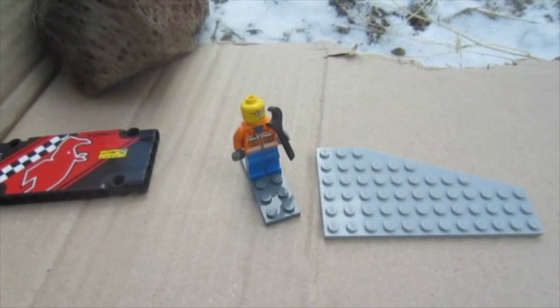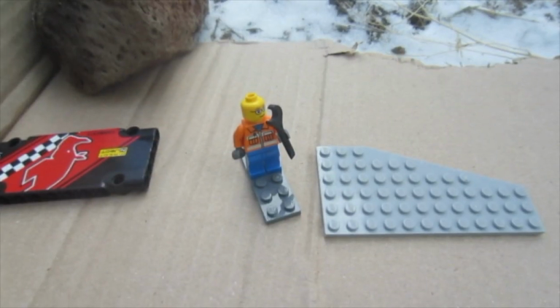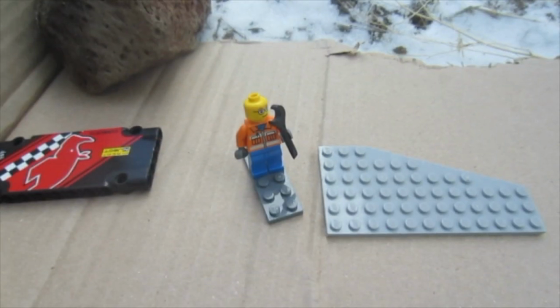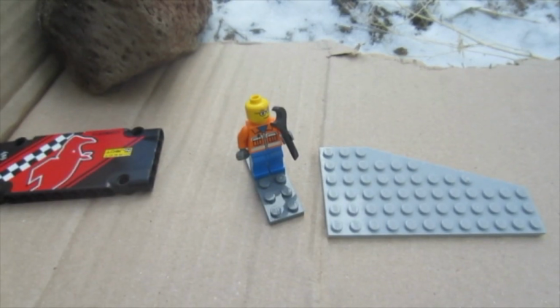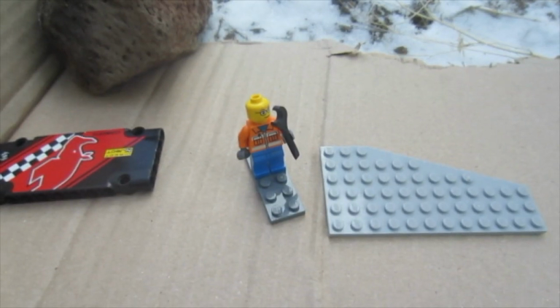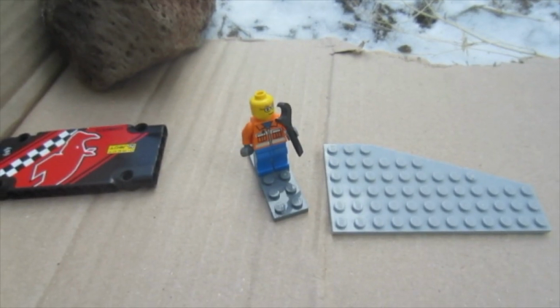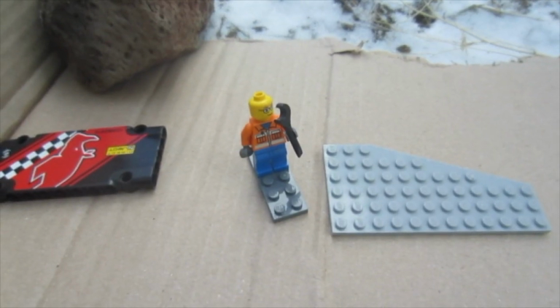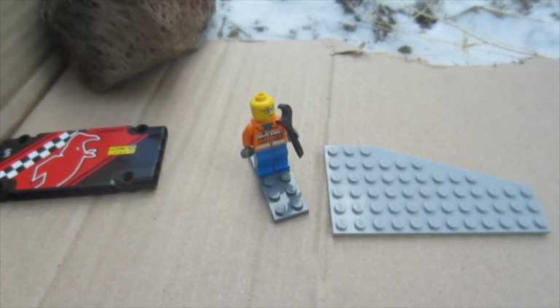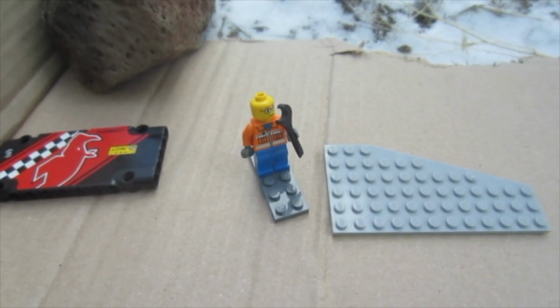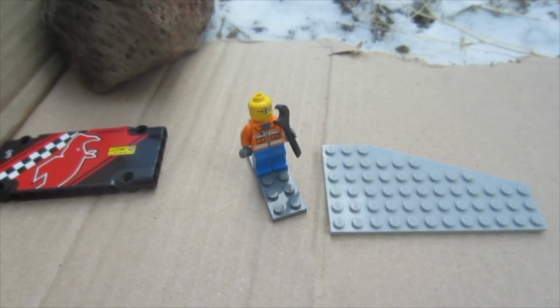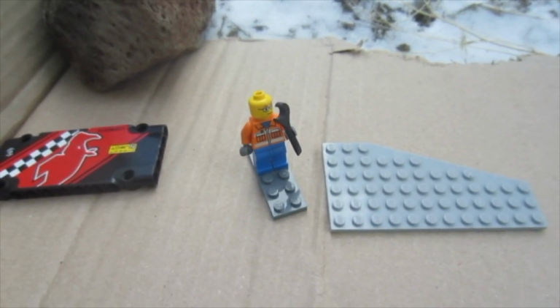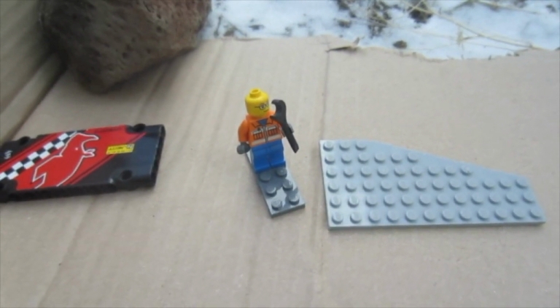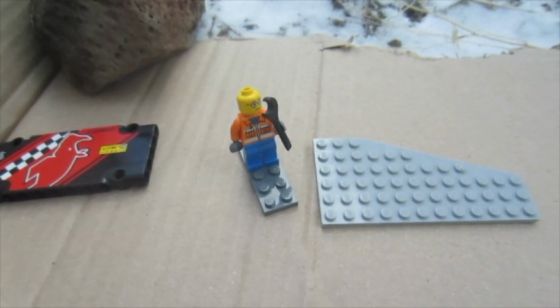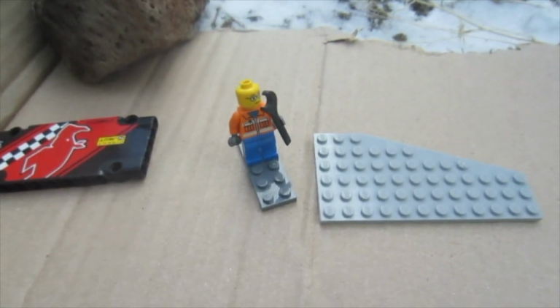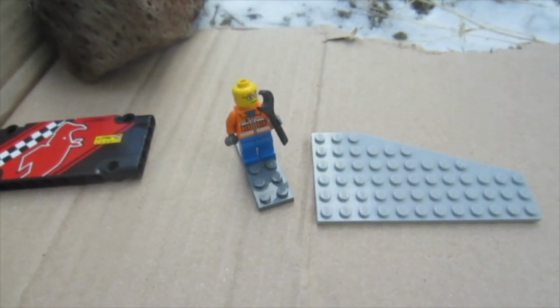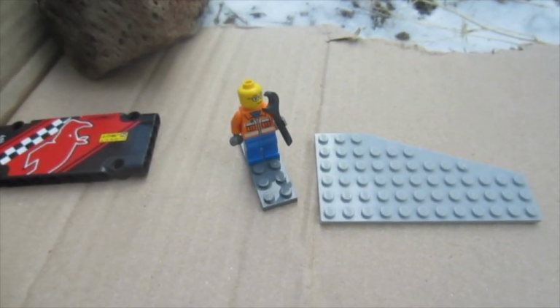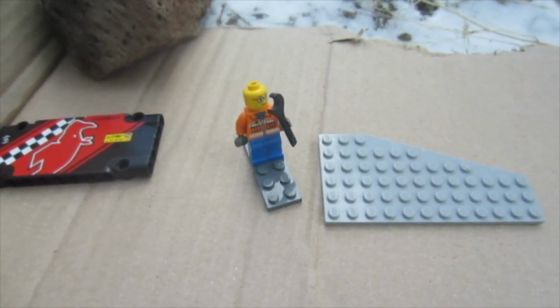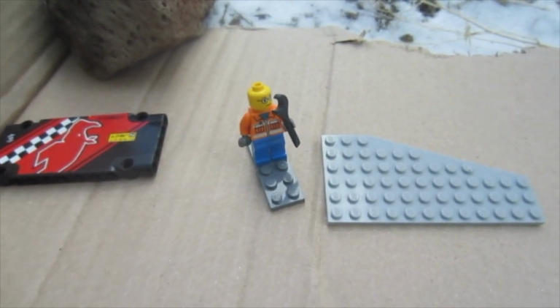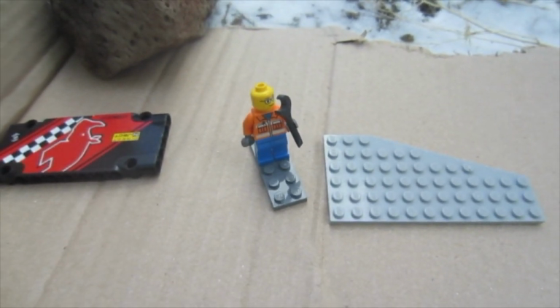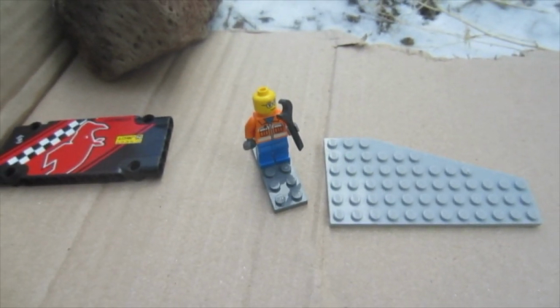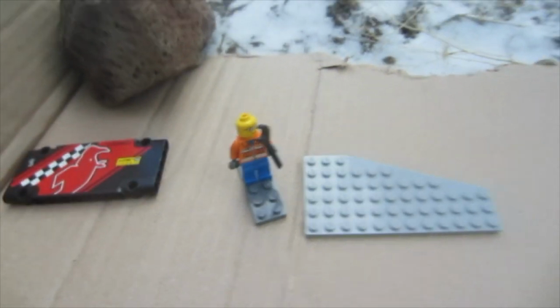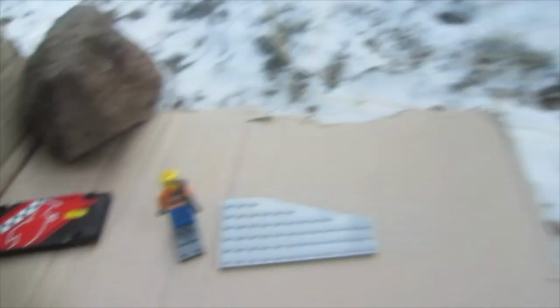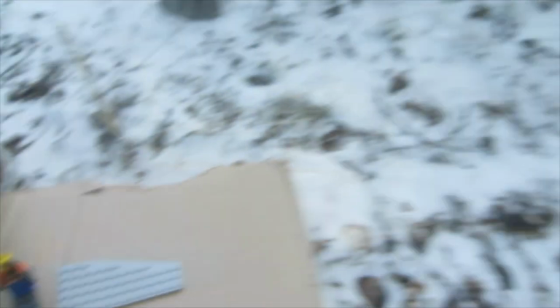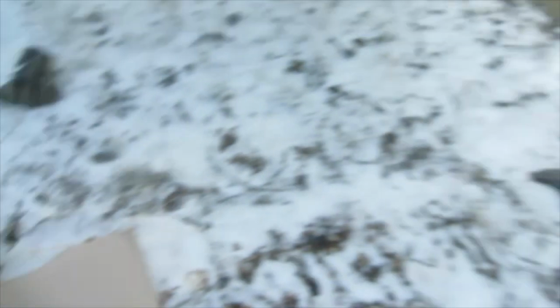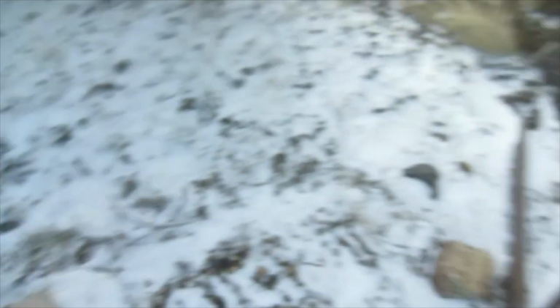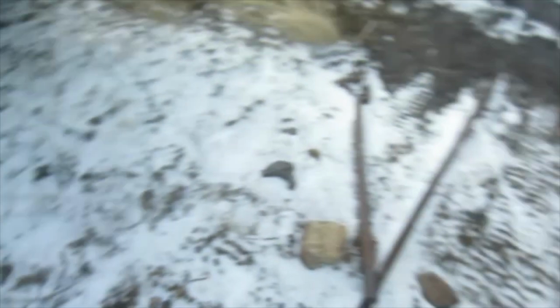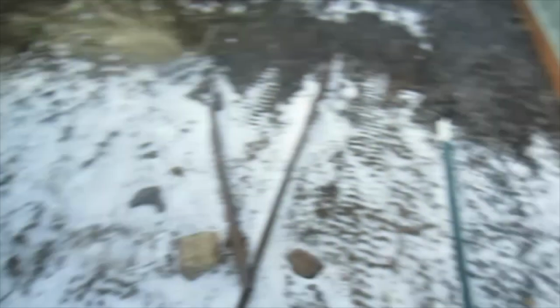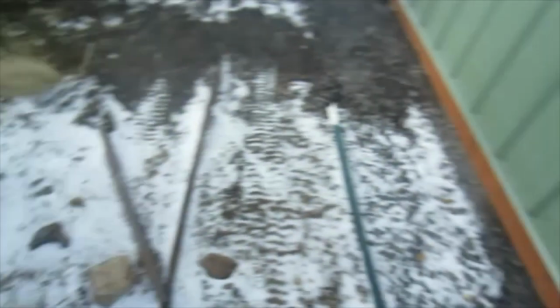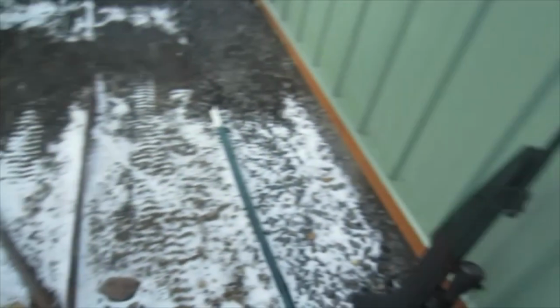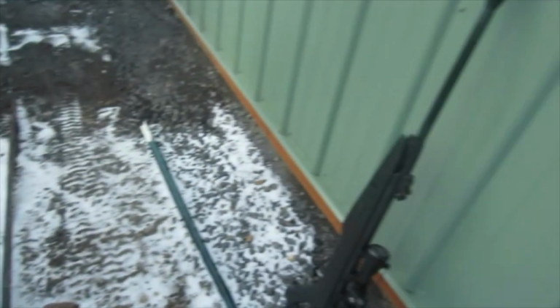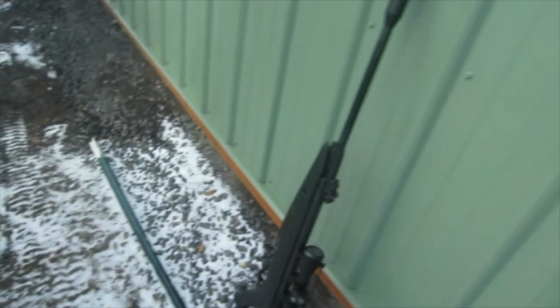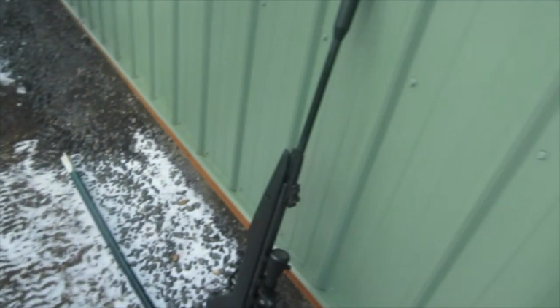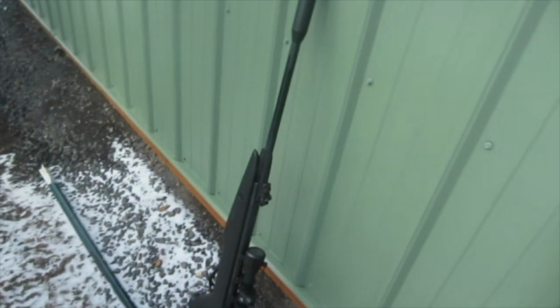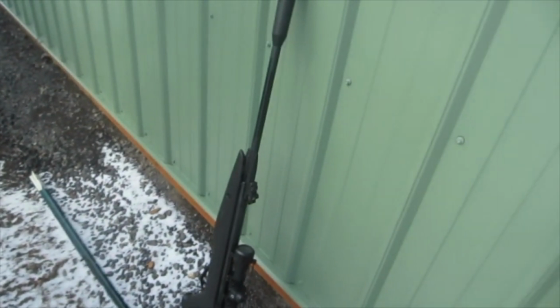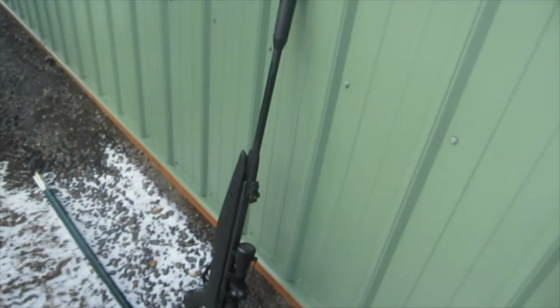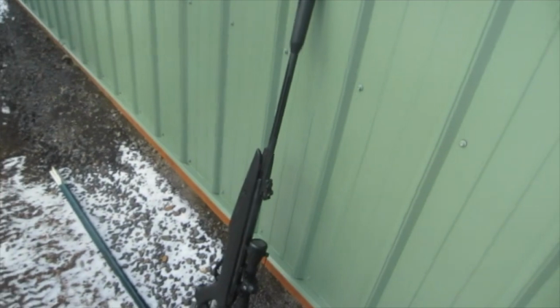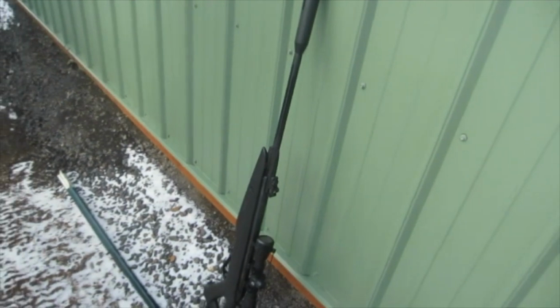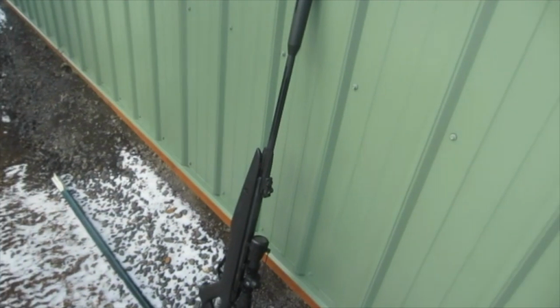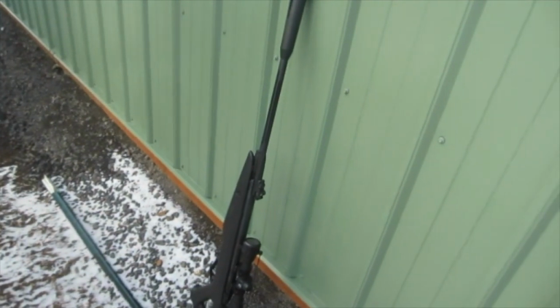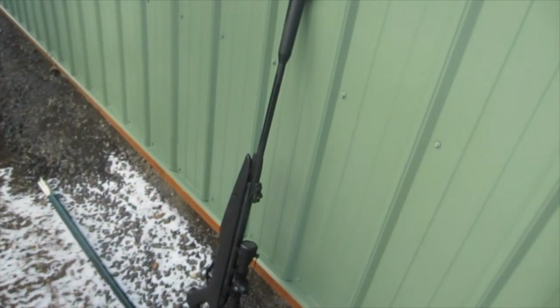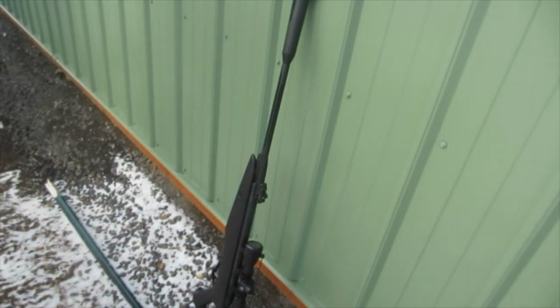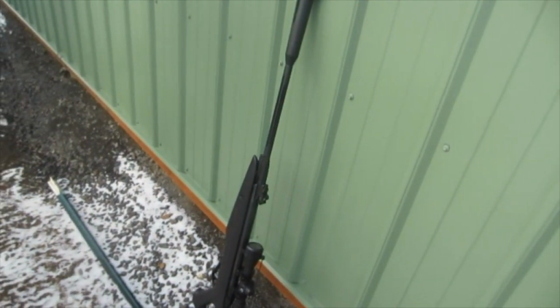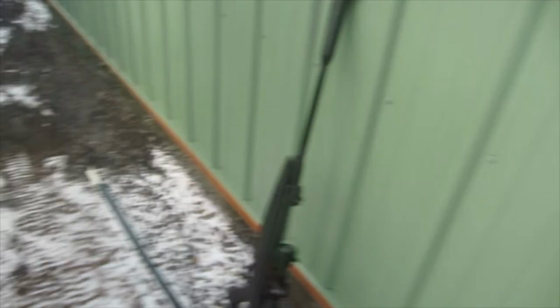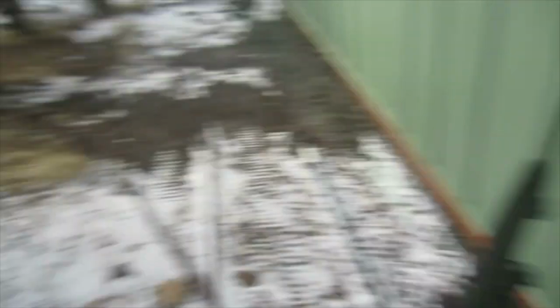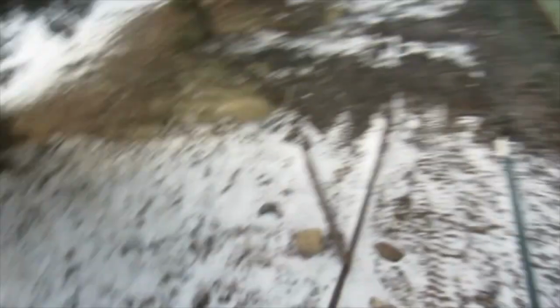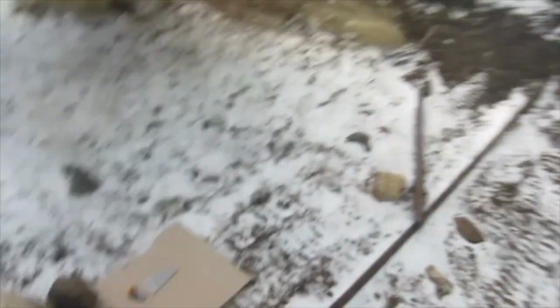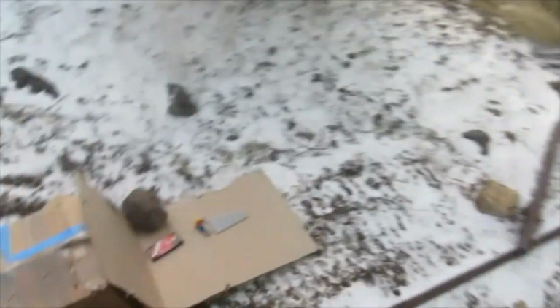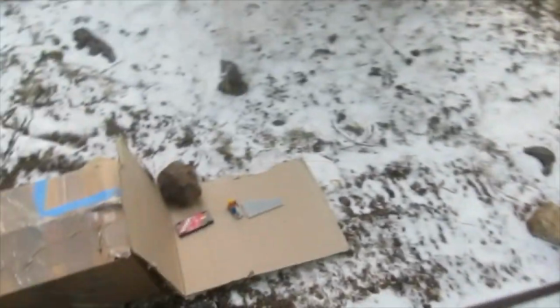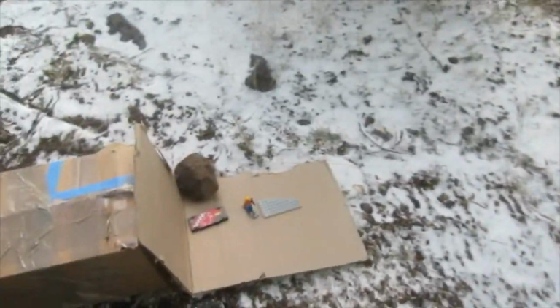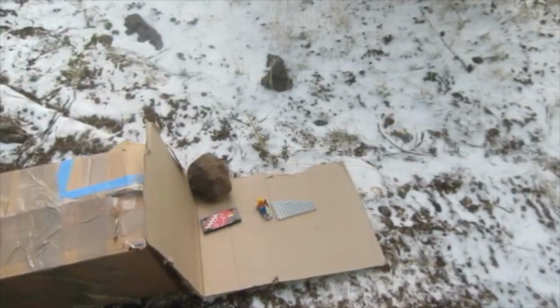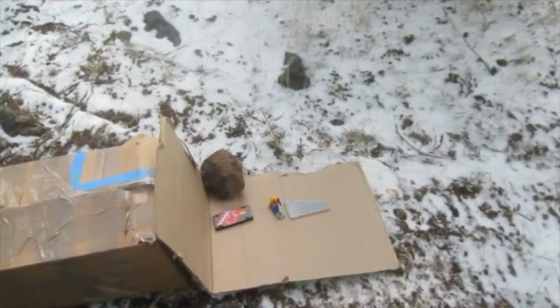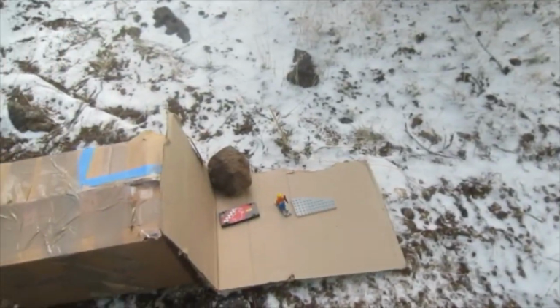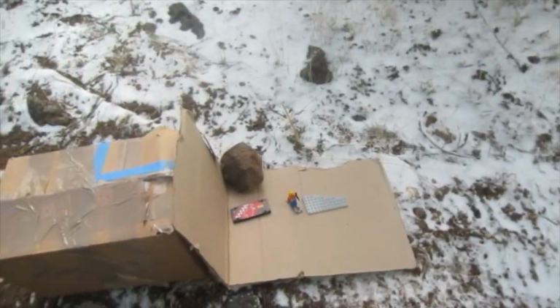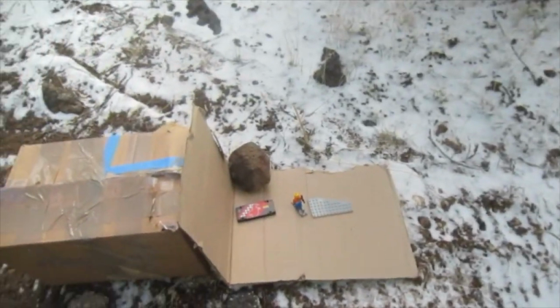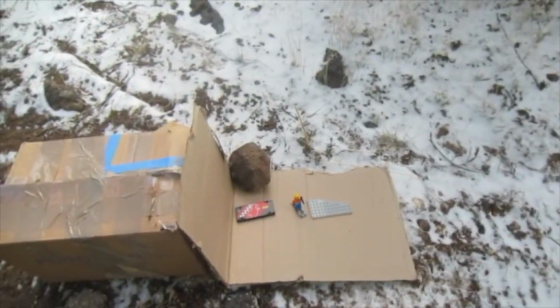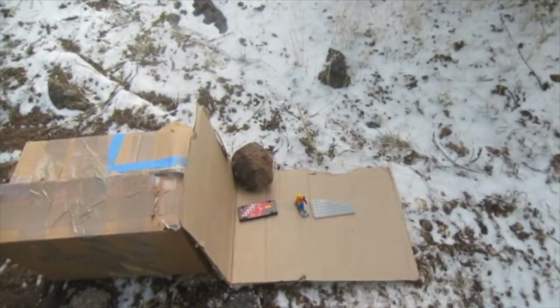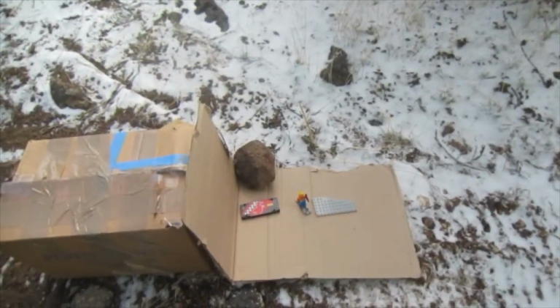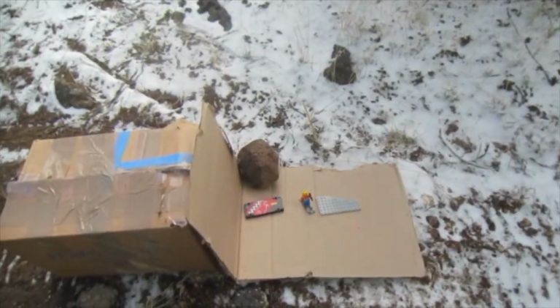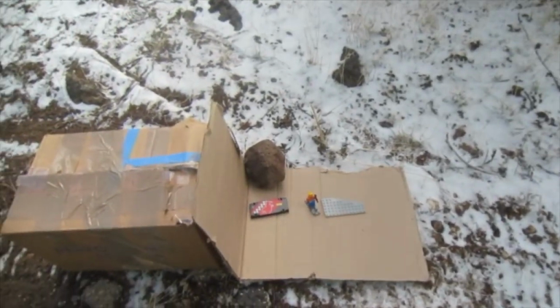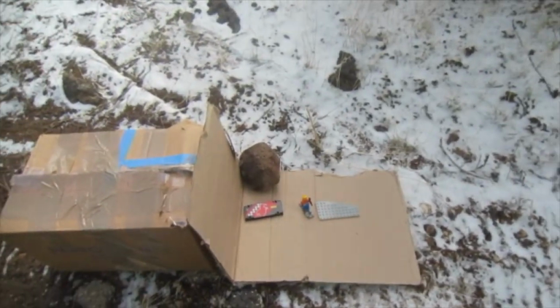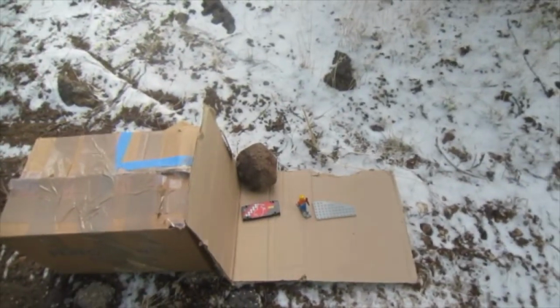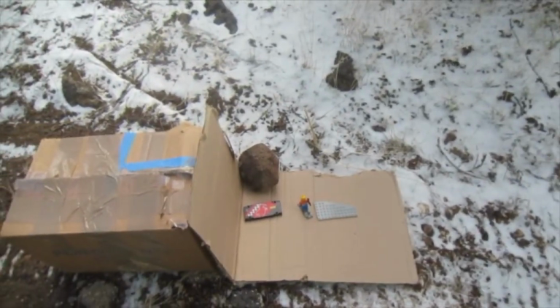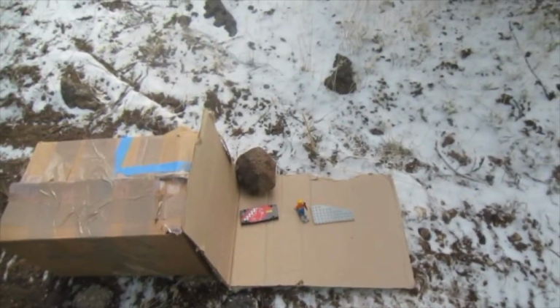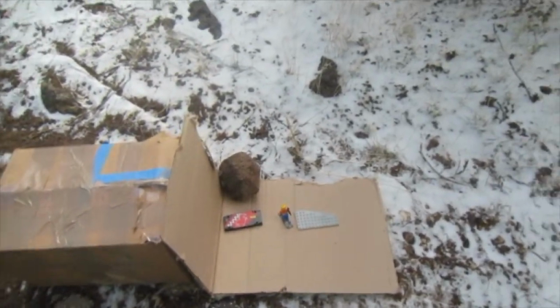Hello folks. Legos are great, and so are air rifles, but what if you shoot your Legos with an air rifle?